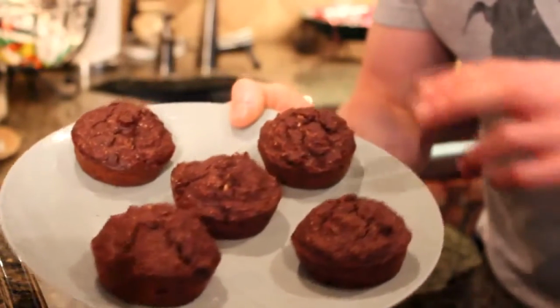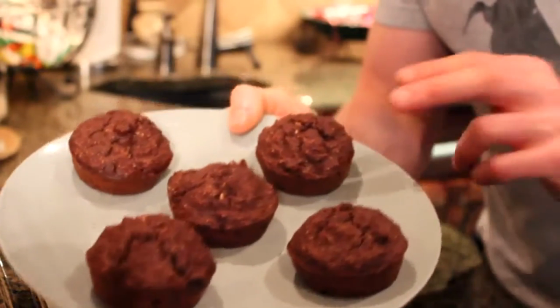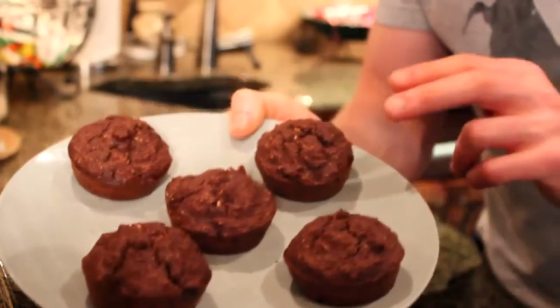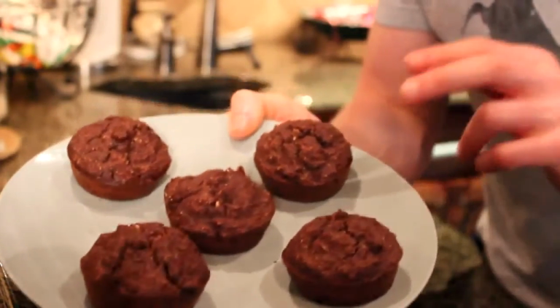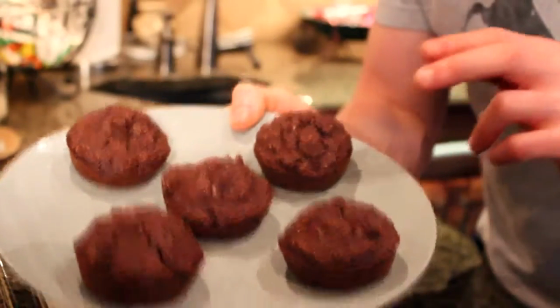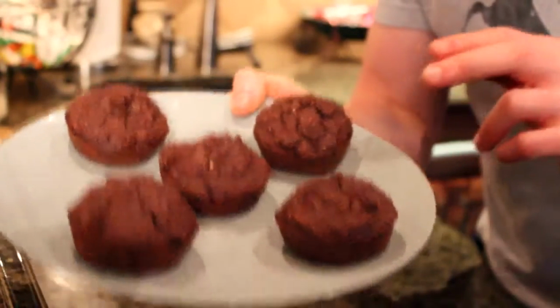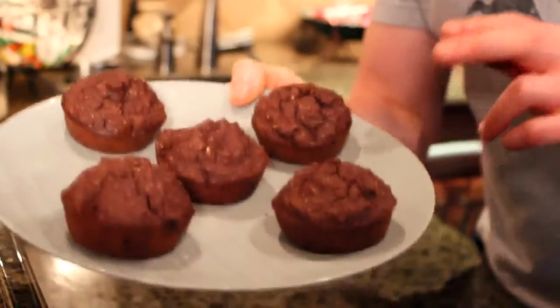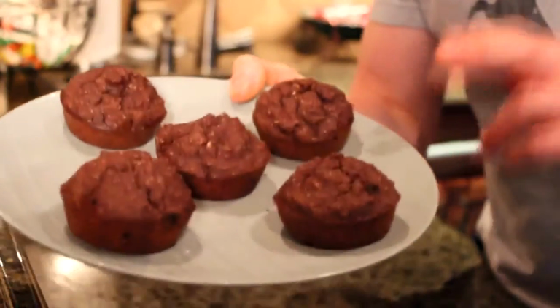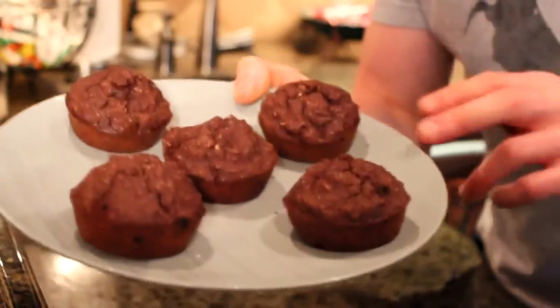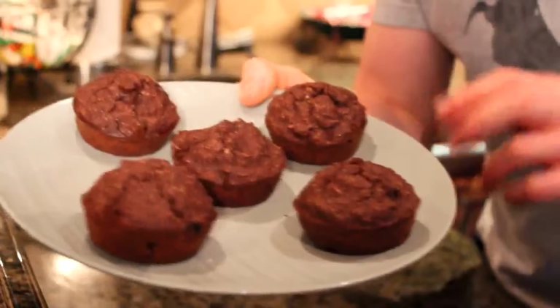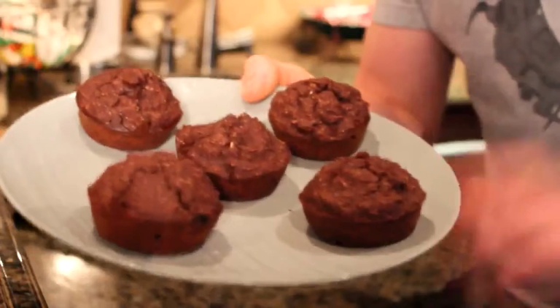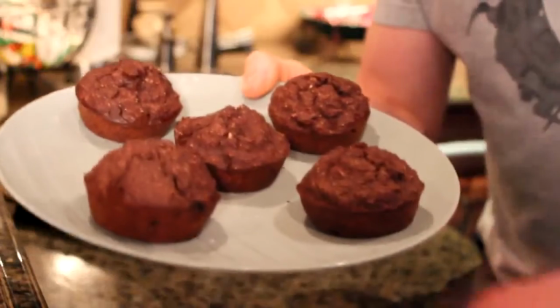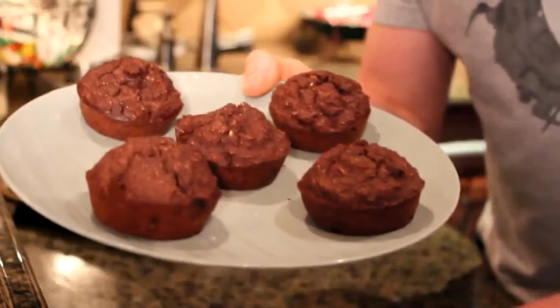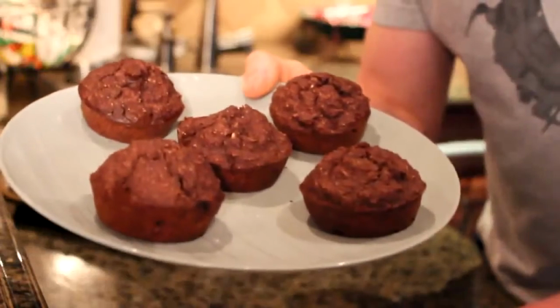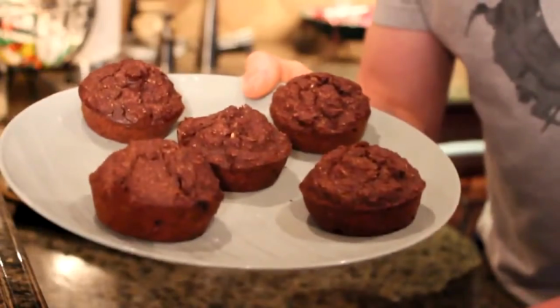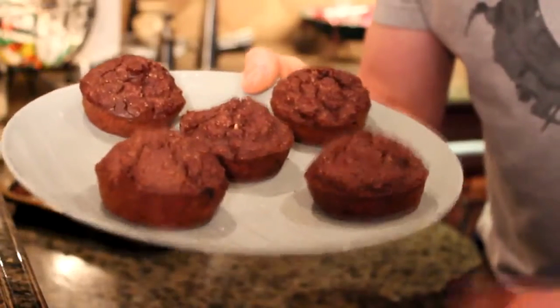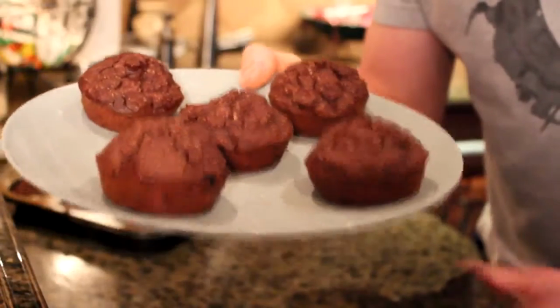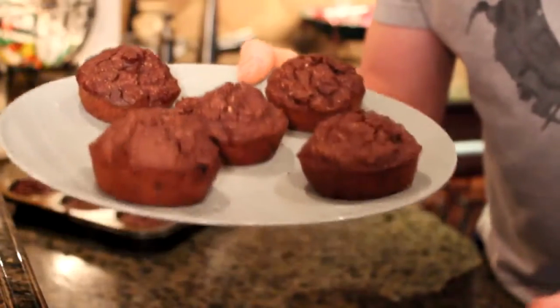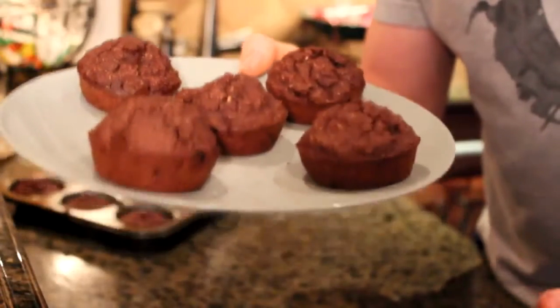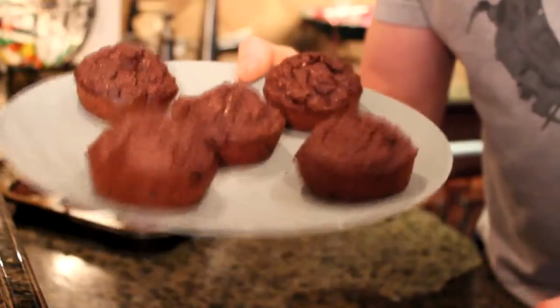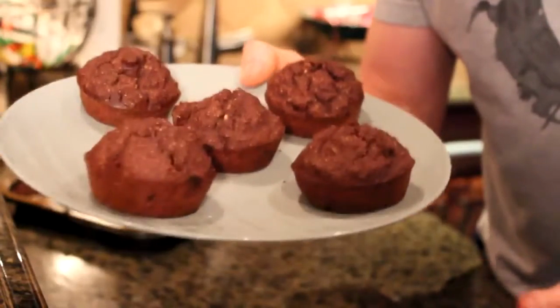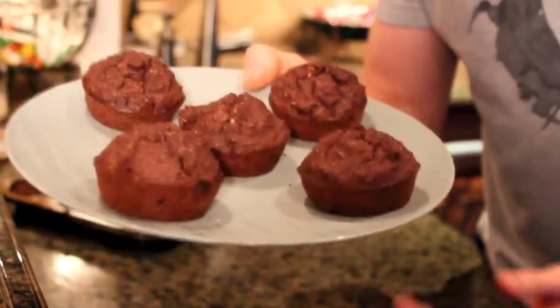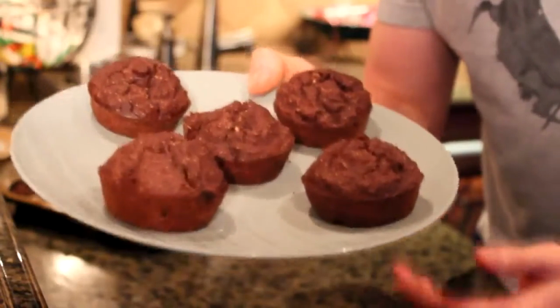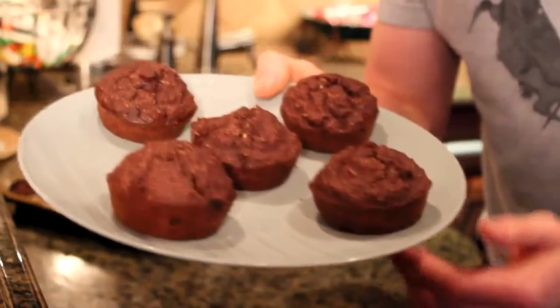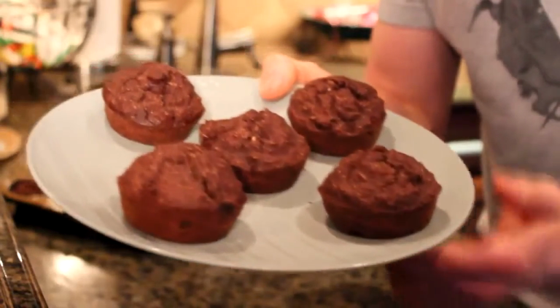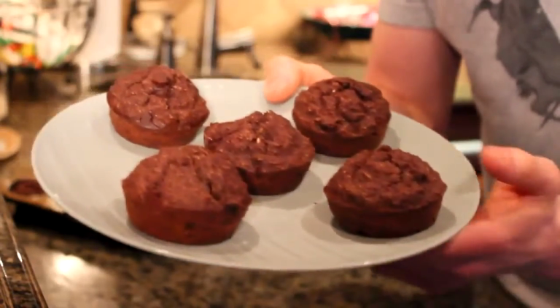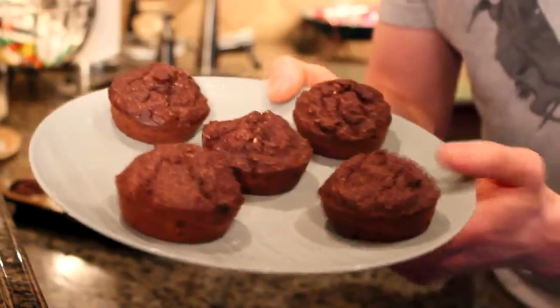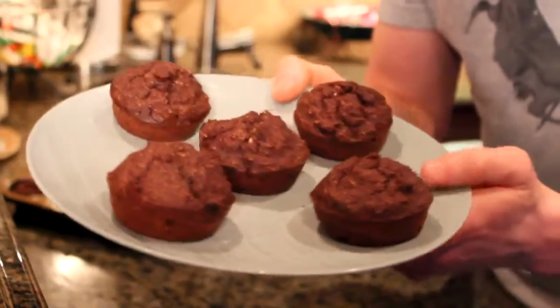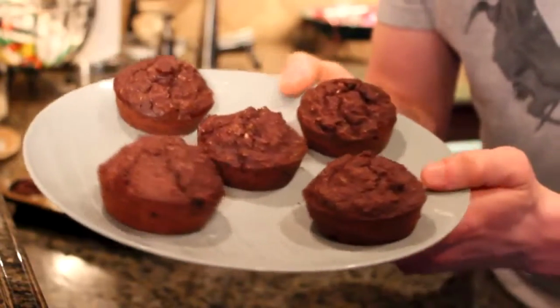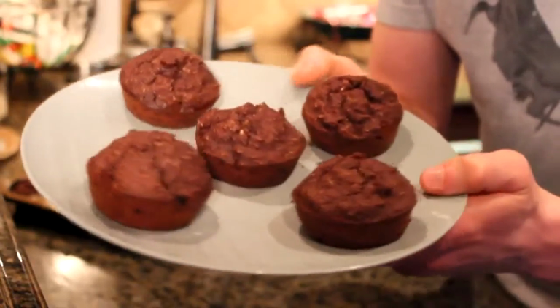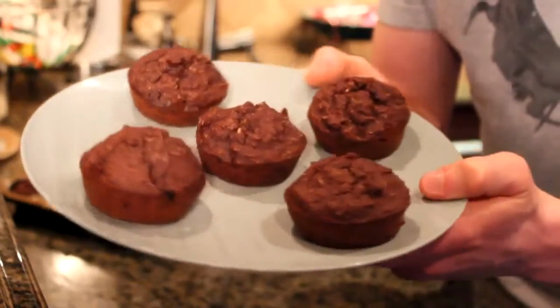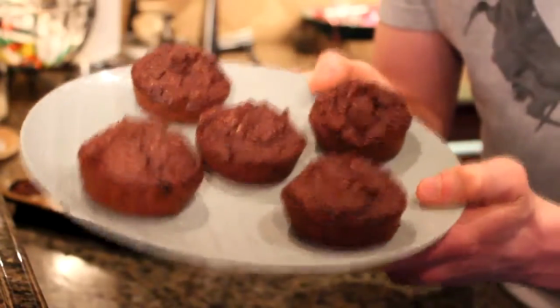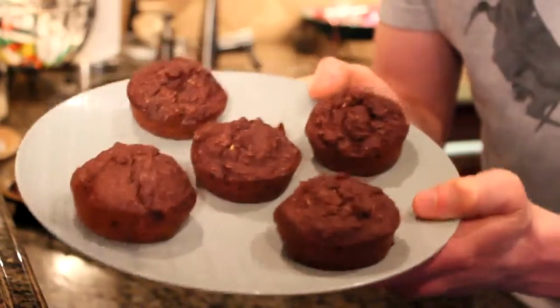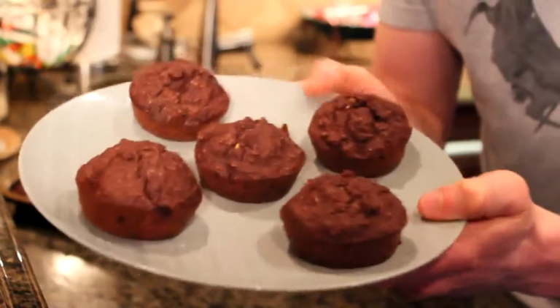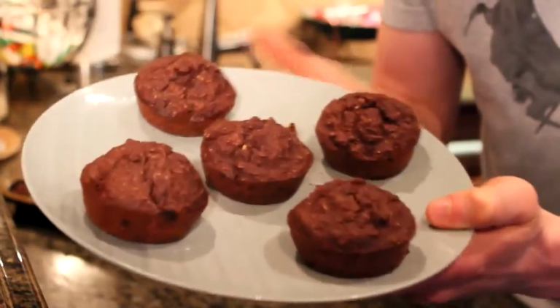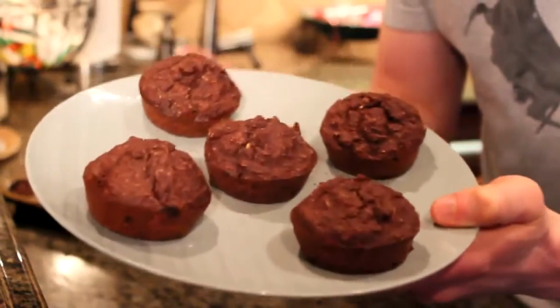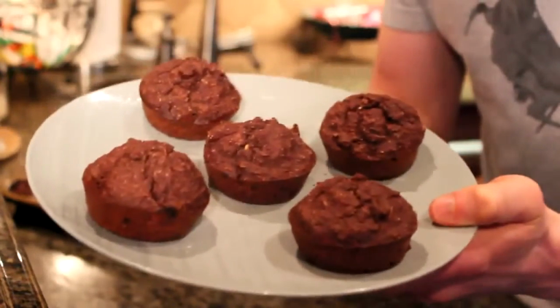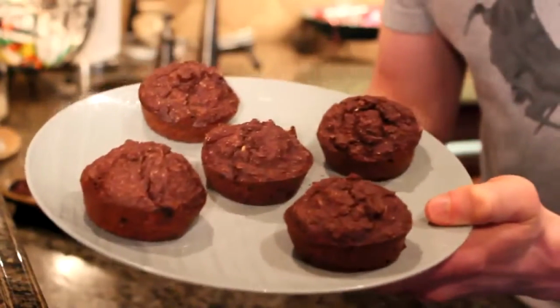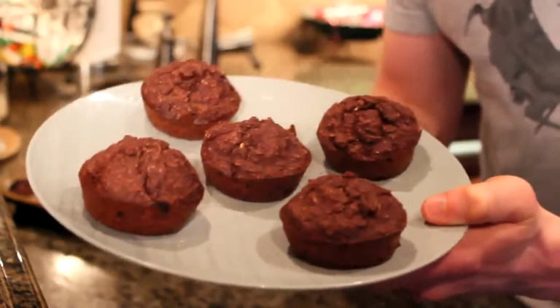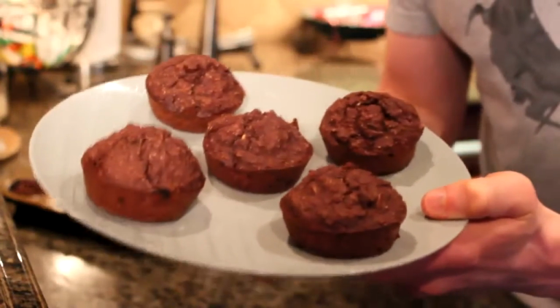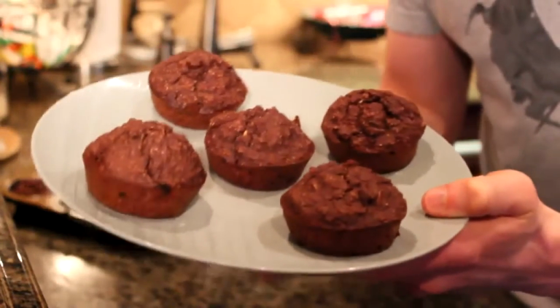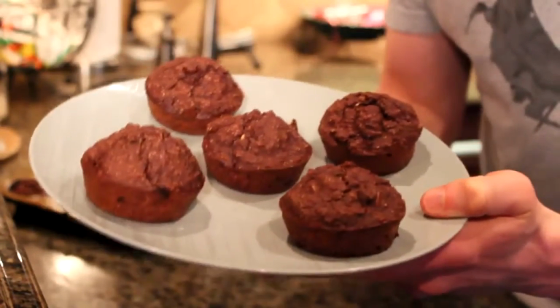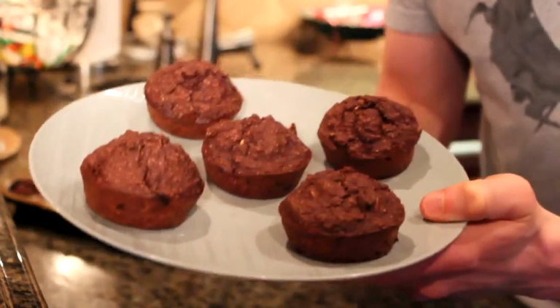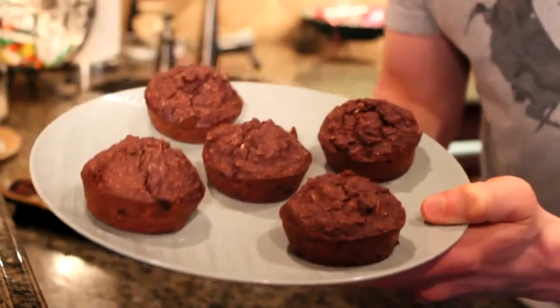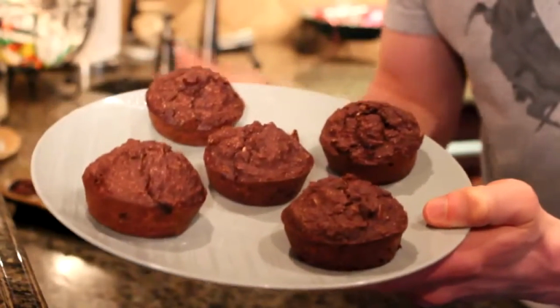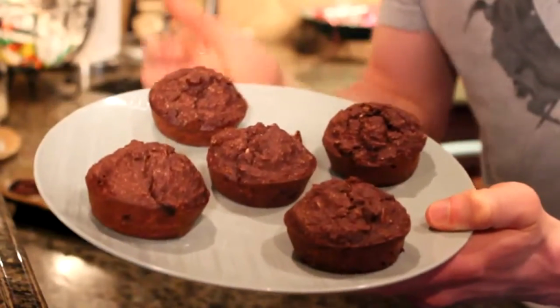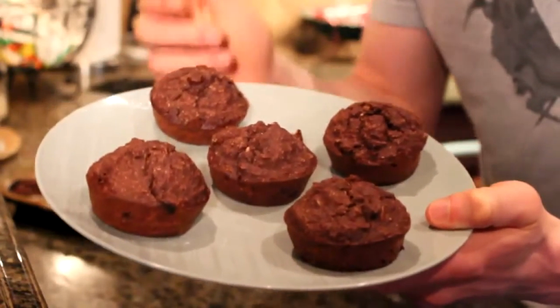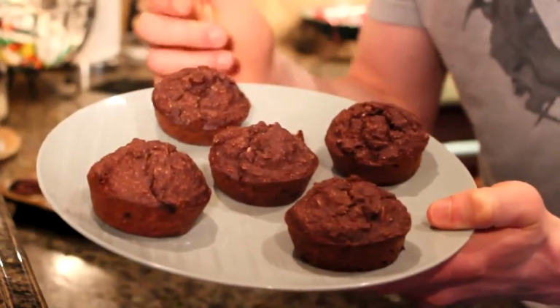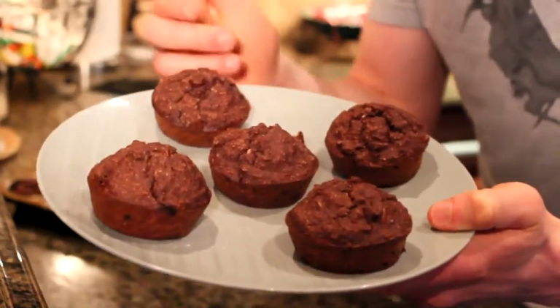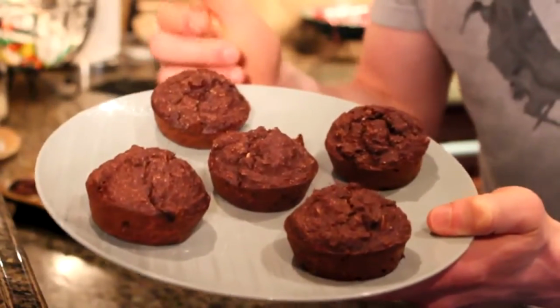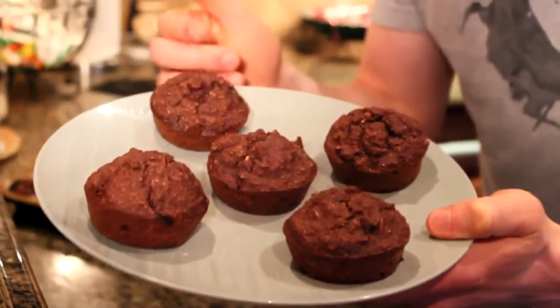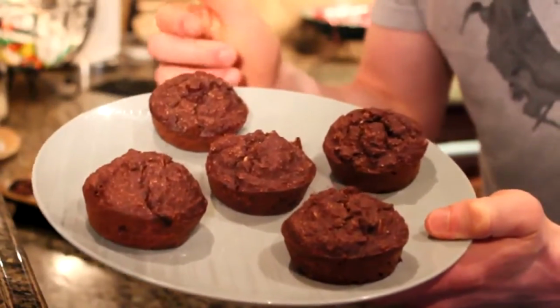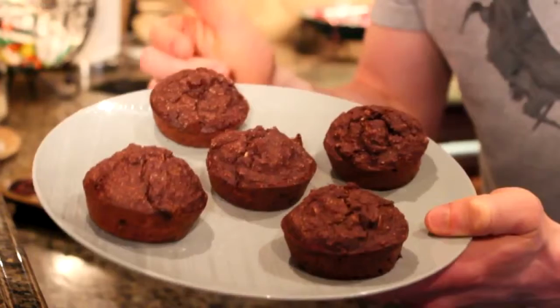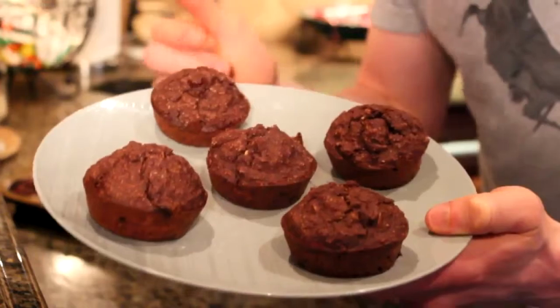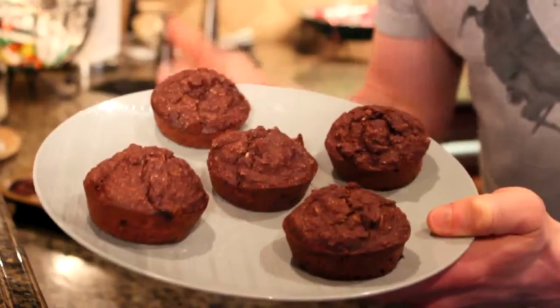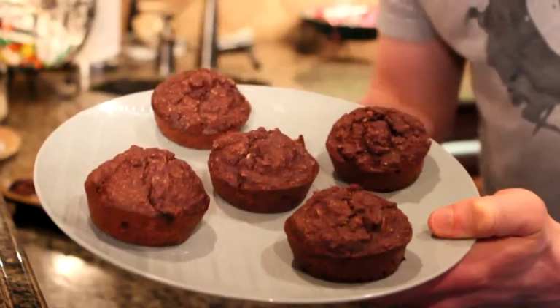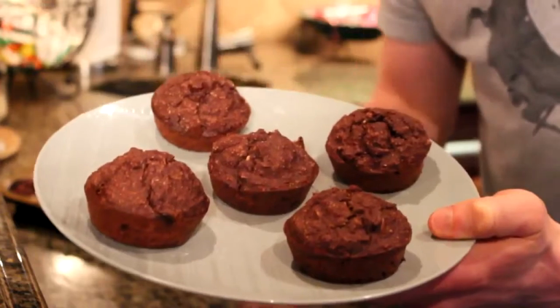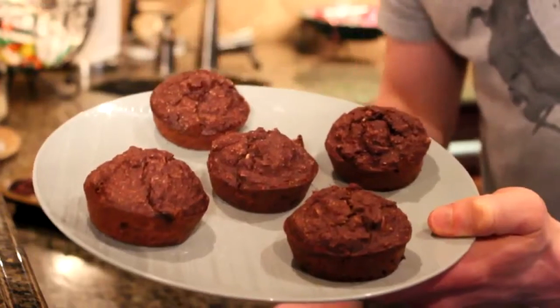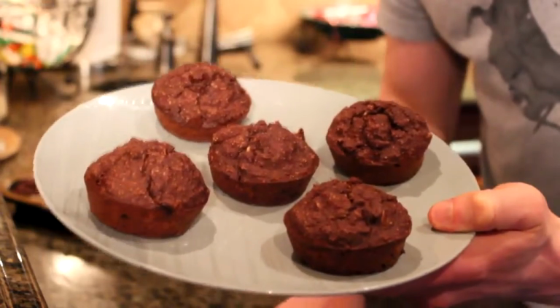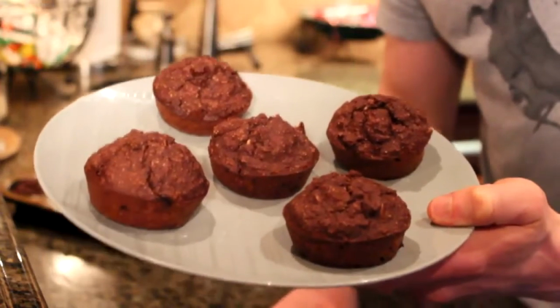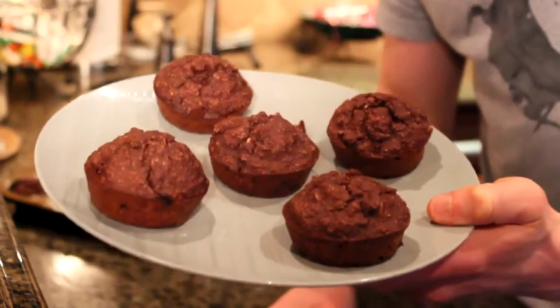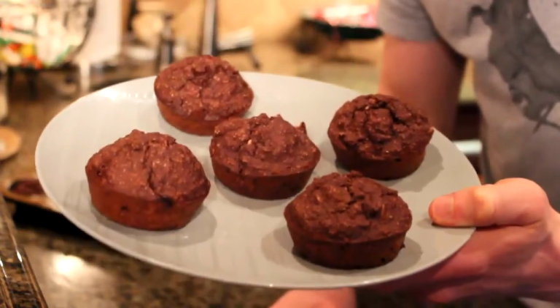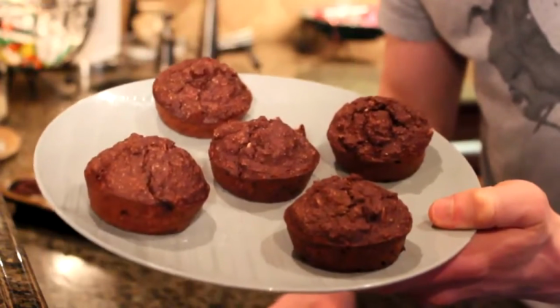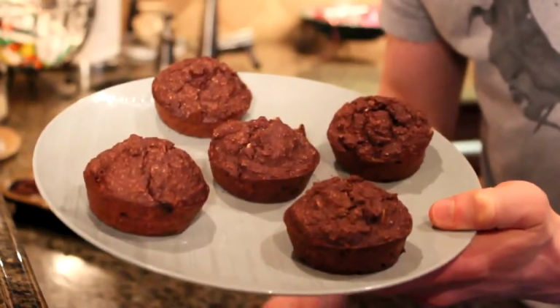In total, you're going to get 12 muffins, so you will have some leftovers. You can store them in a Ziploc bag and just have them as a grab-and-go snack.